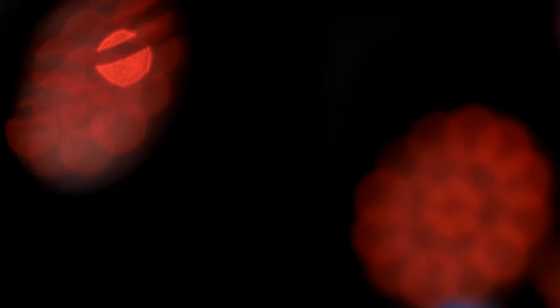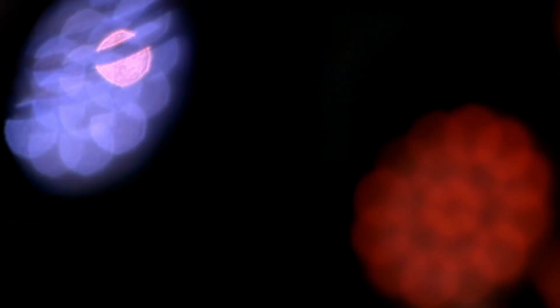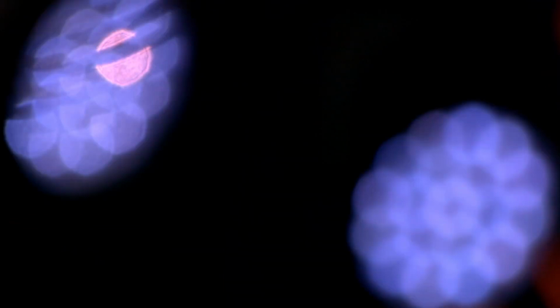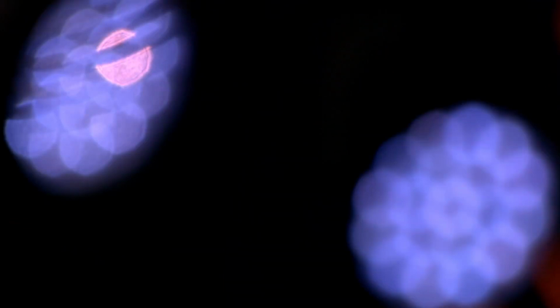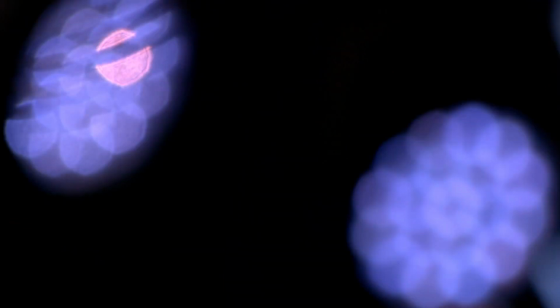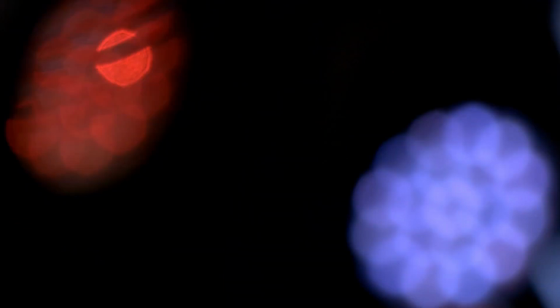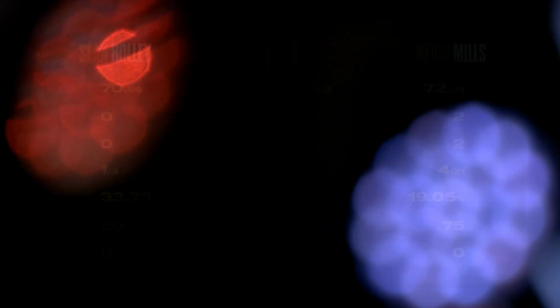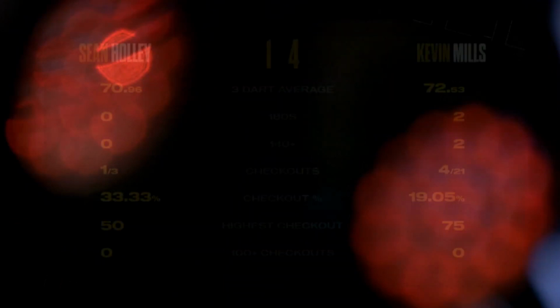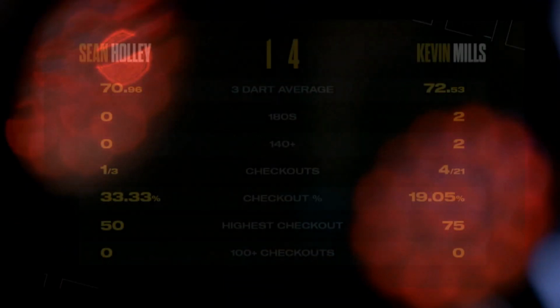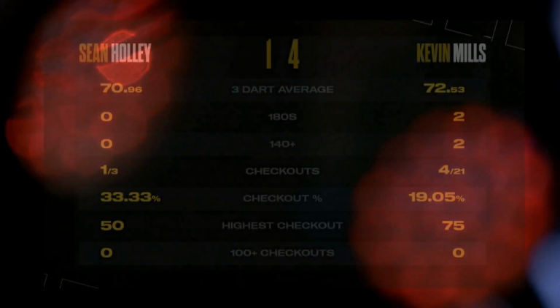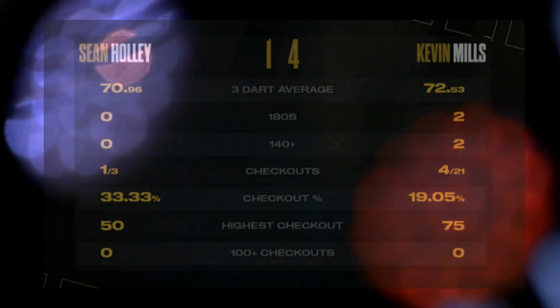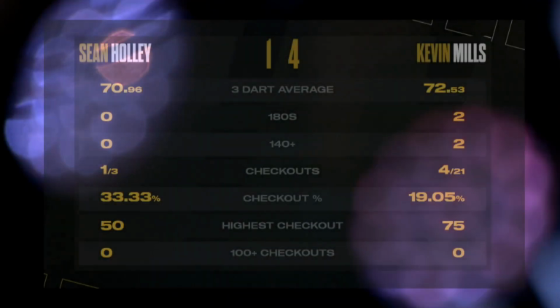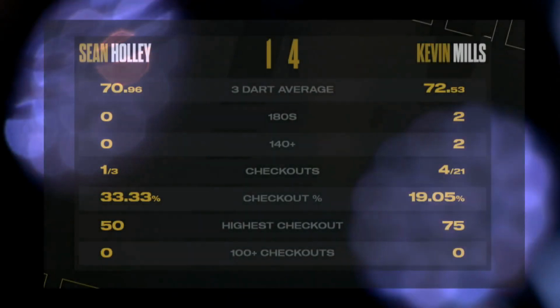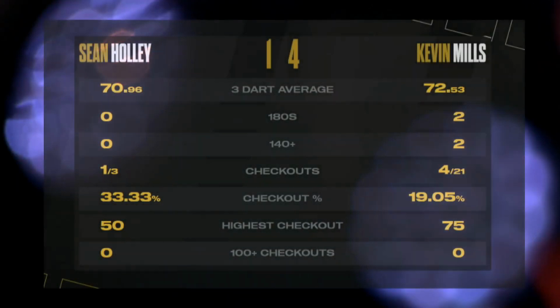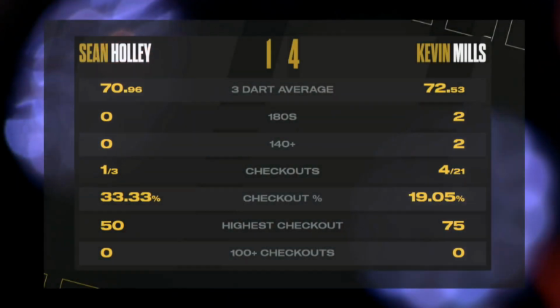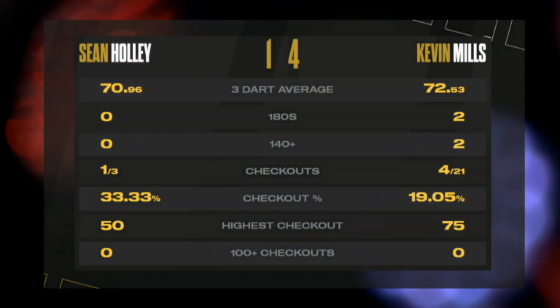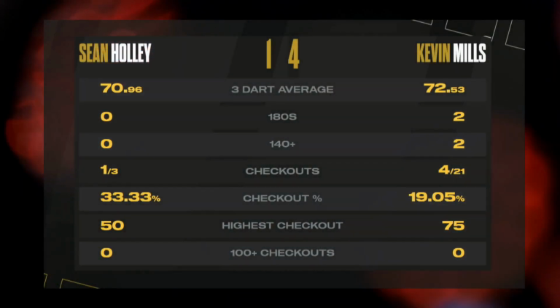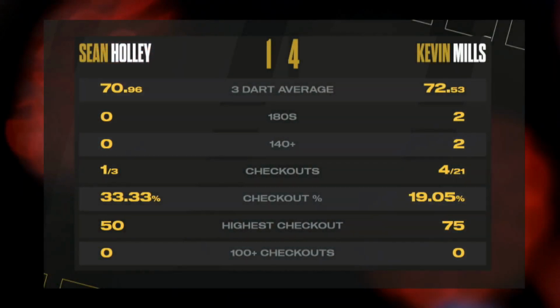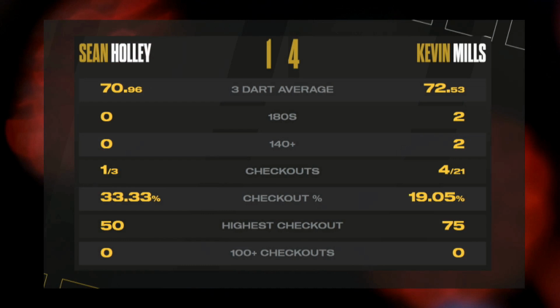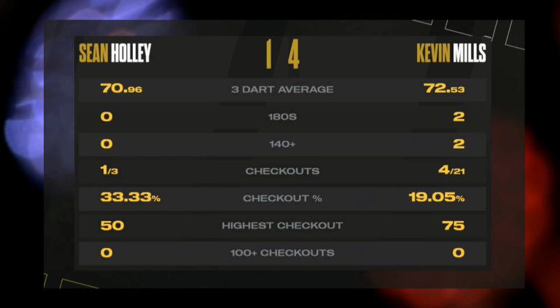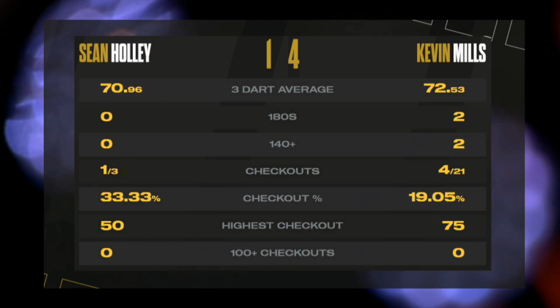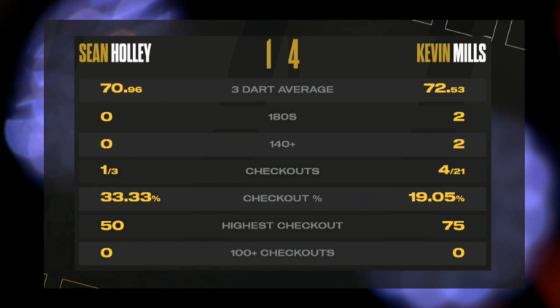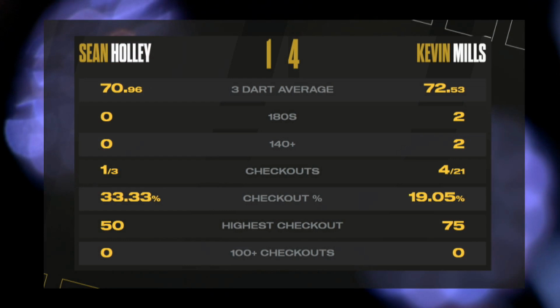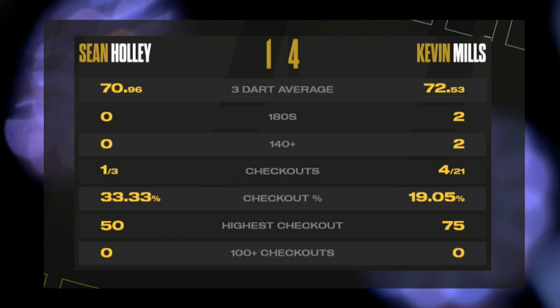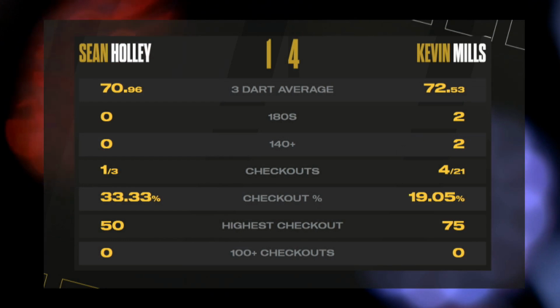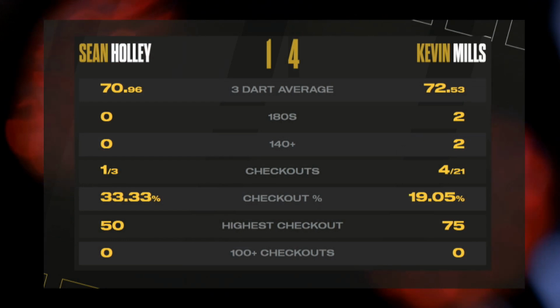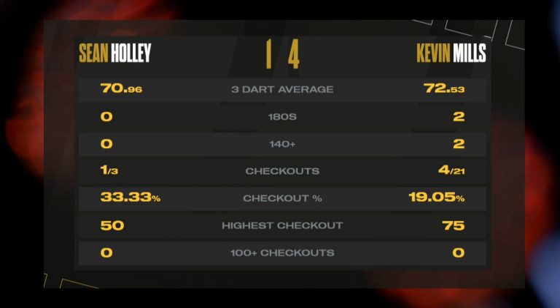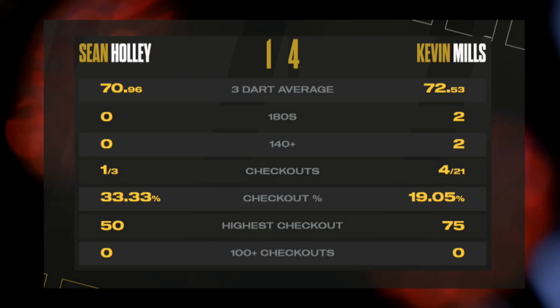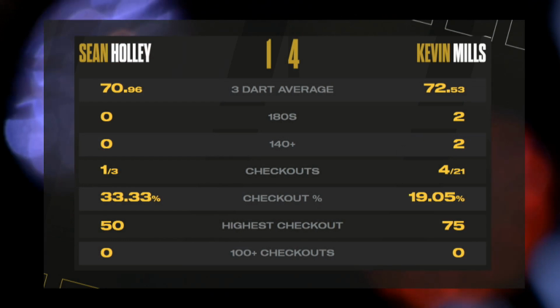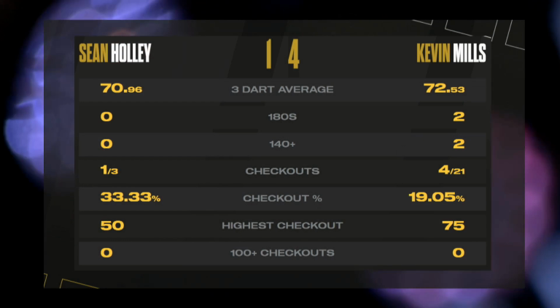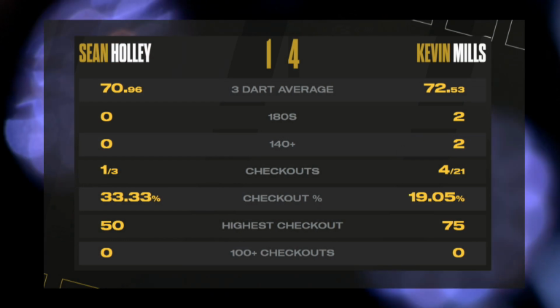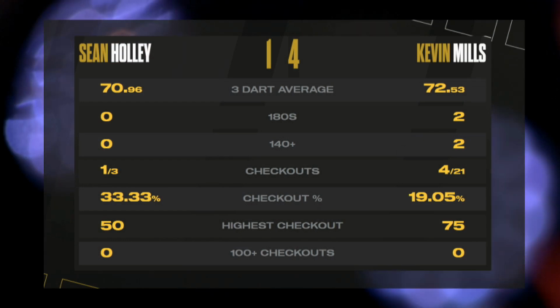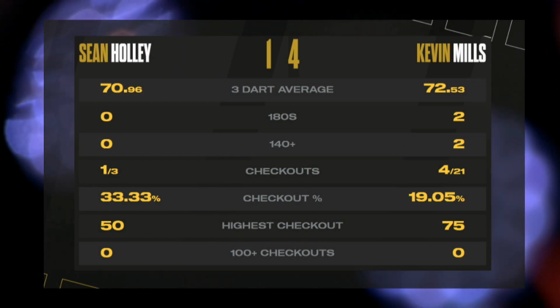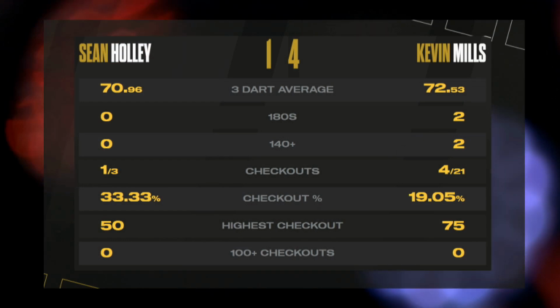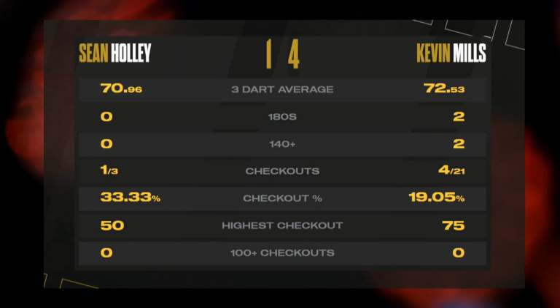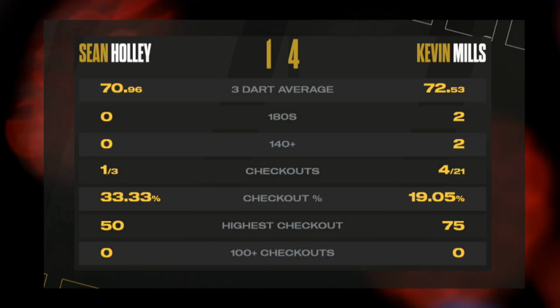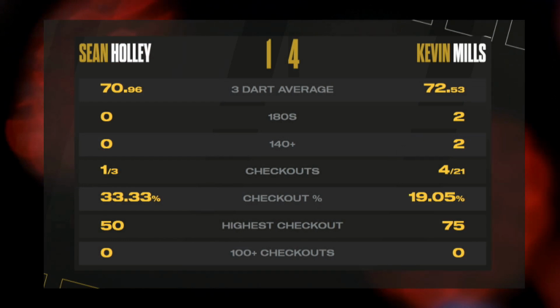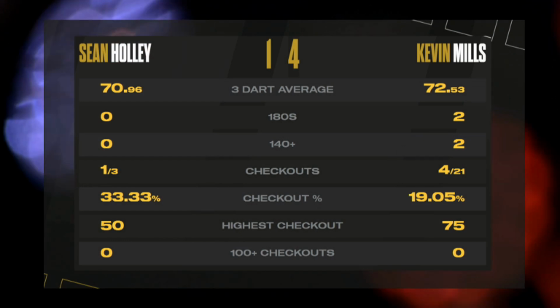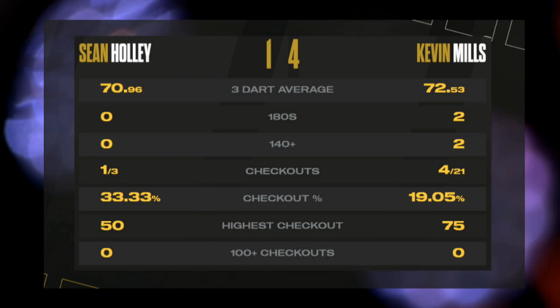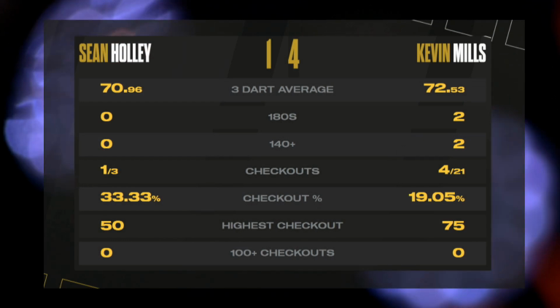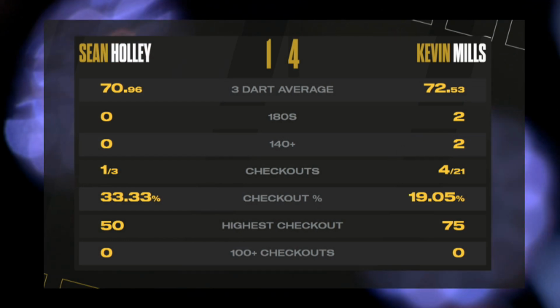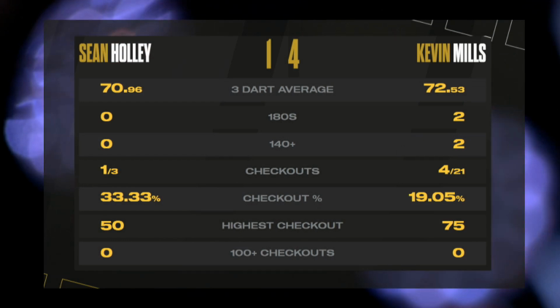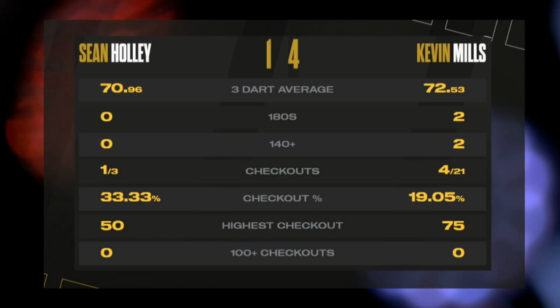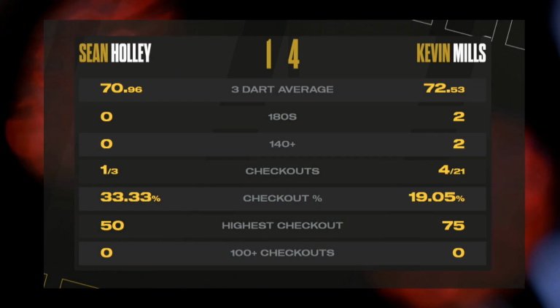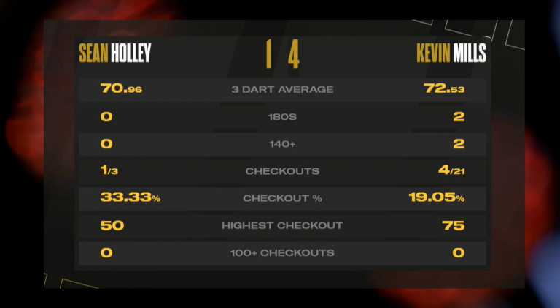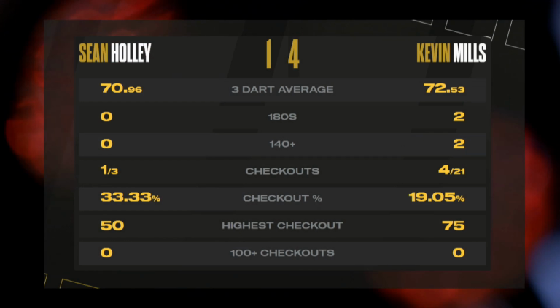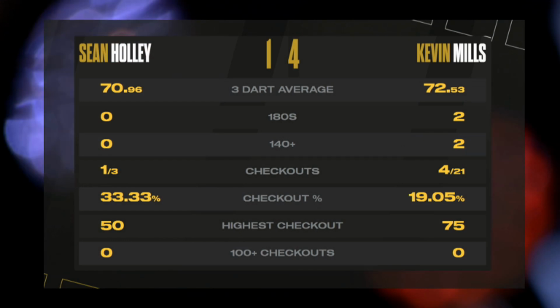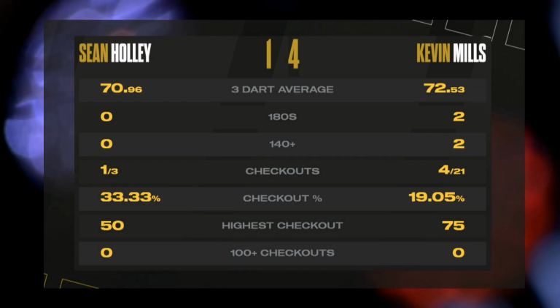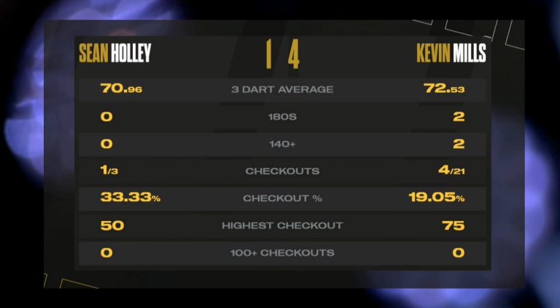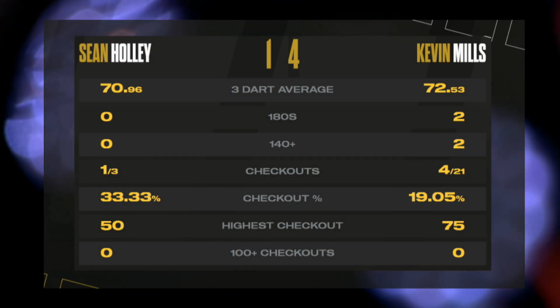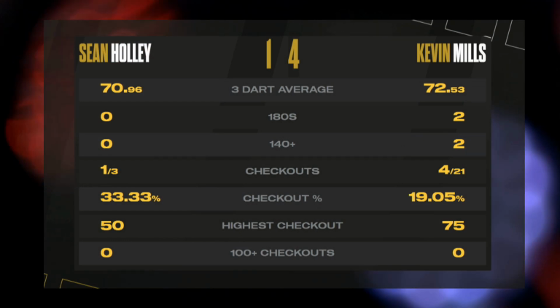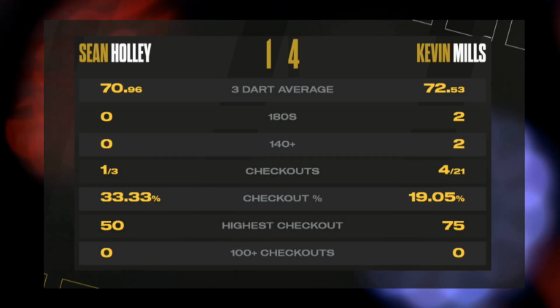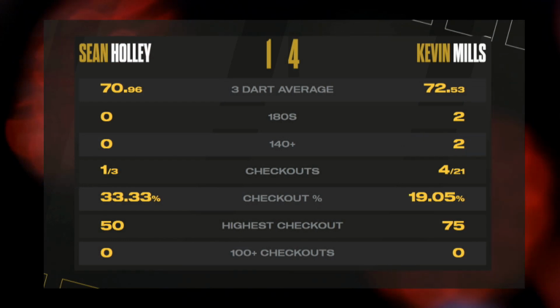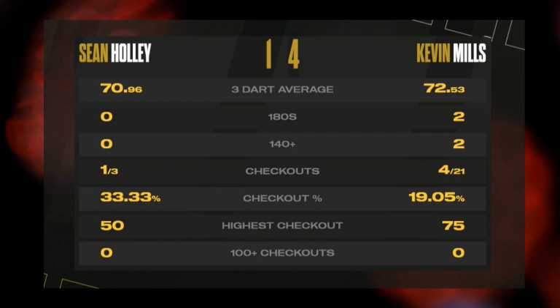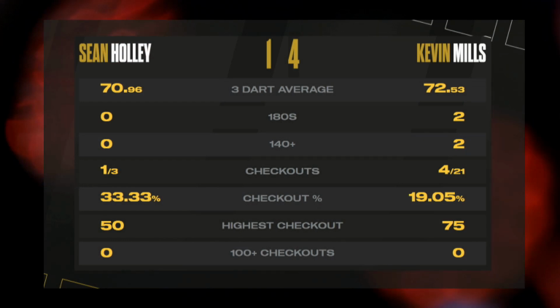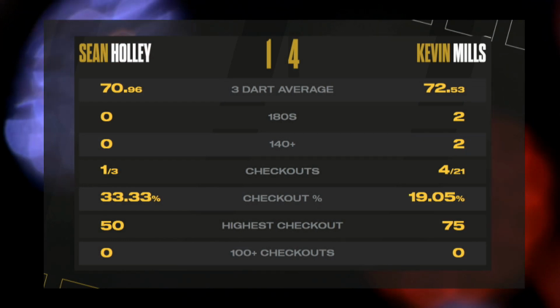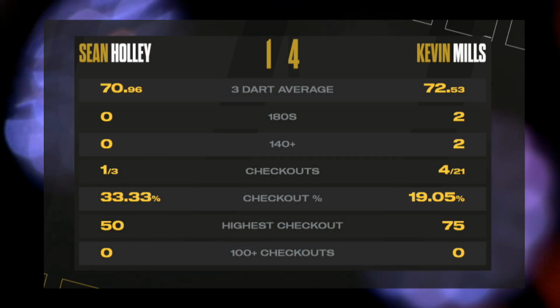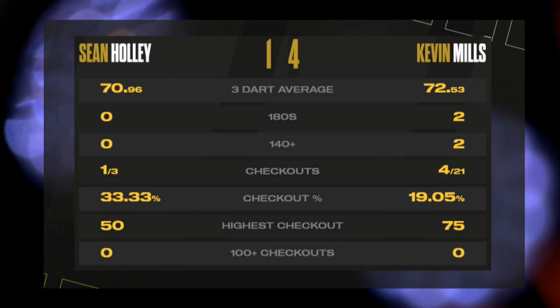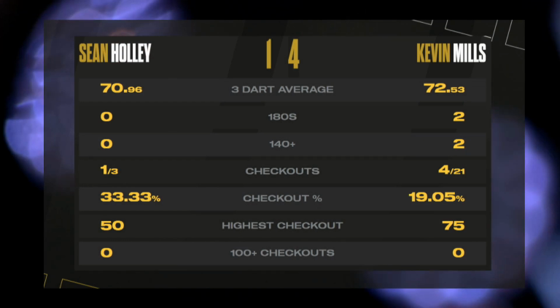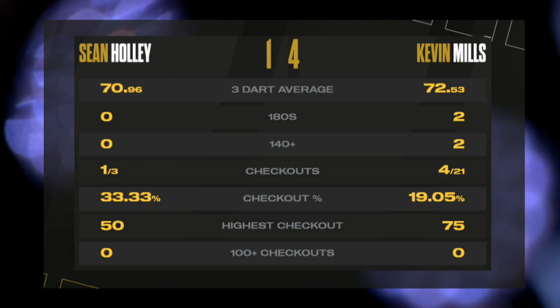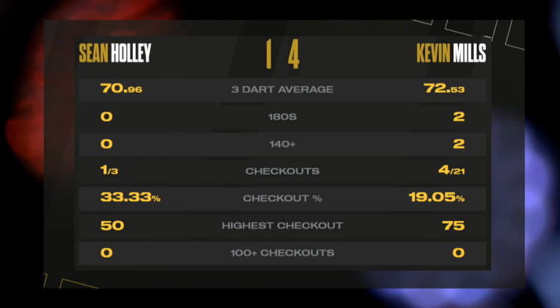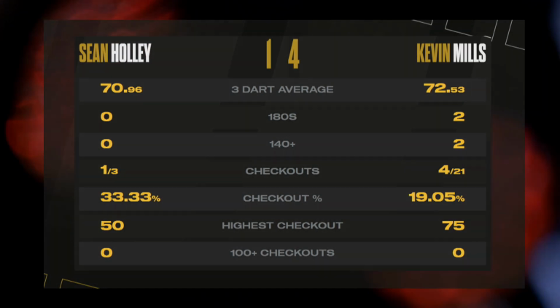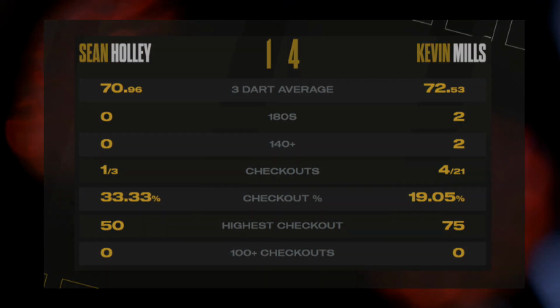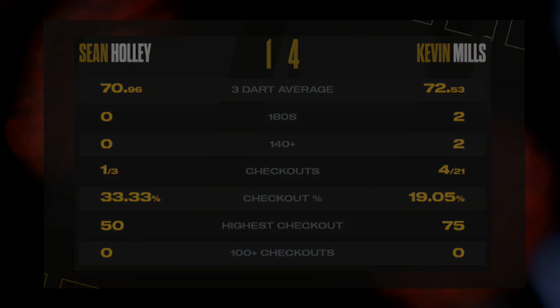This is how the game went from a statistical viewpoint — Mills winning by four legs to one. Coming up after the break, Robert Thornton takes on Martin Thomas.